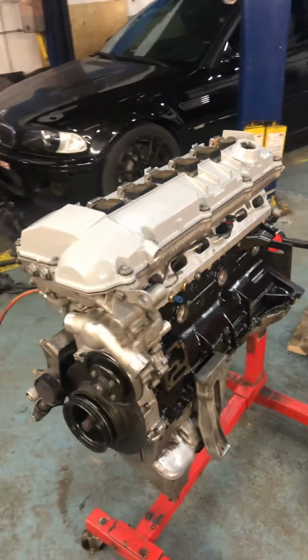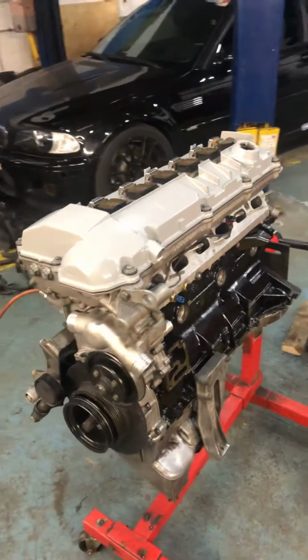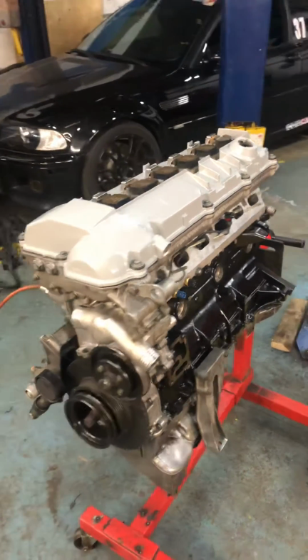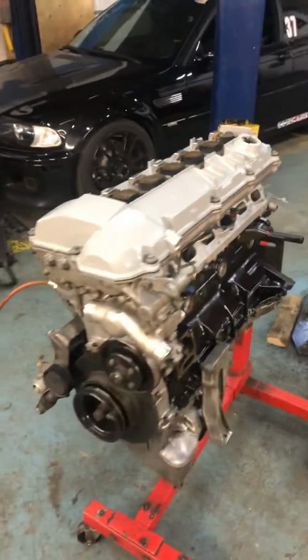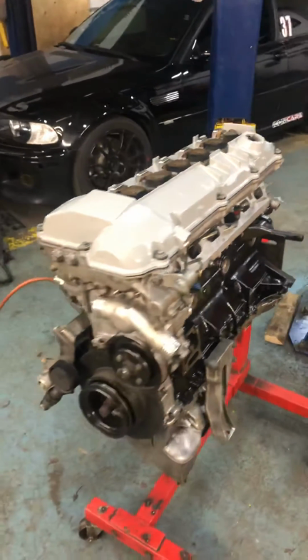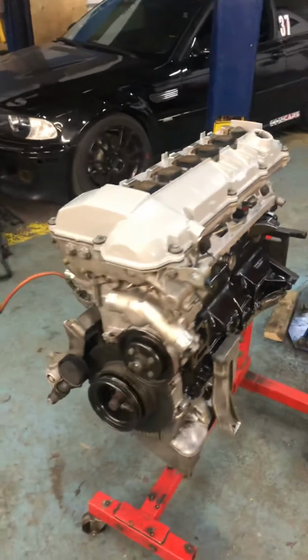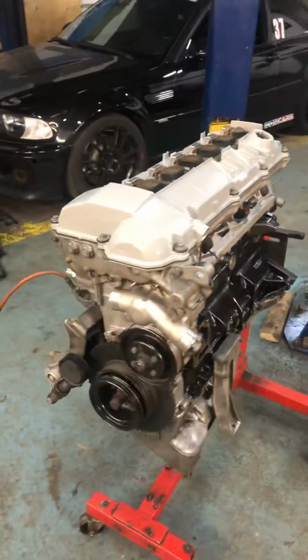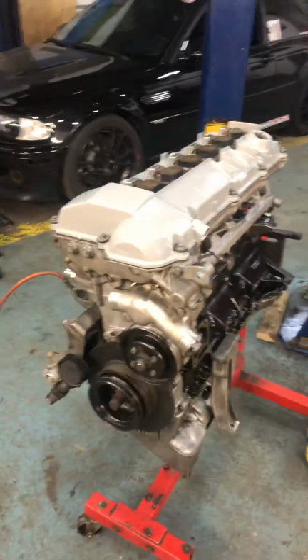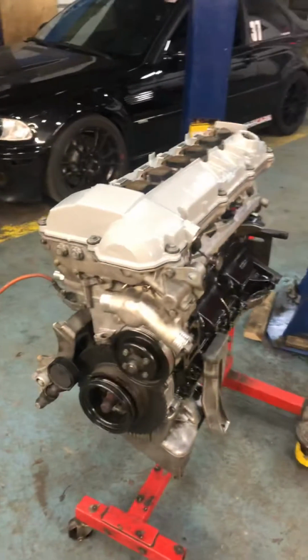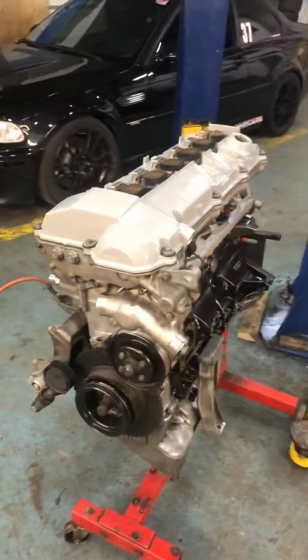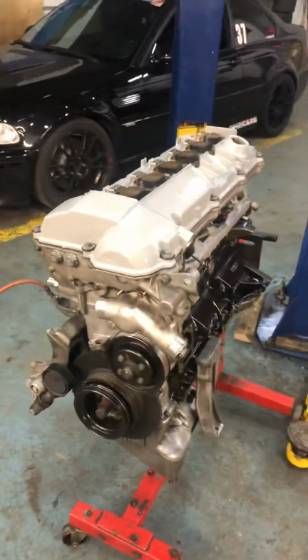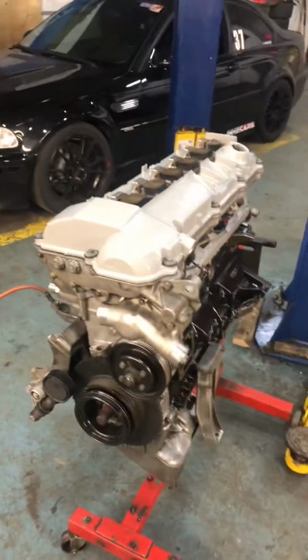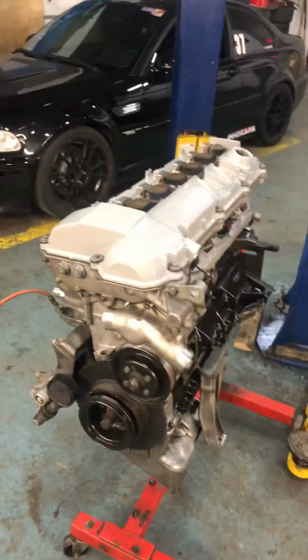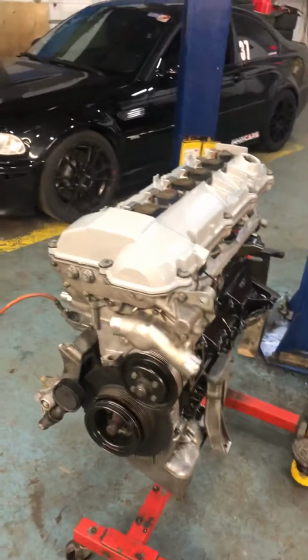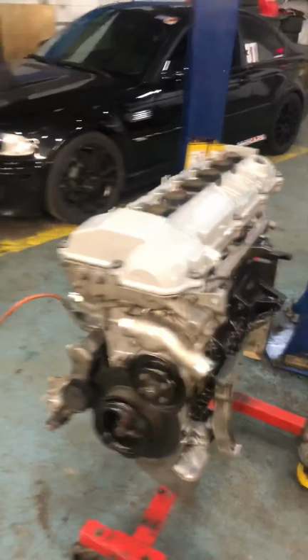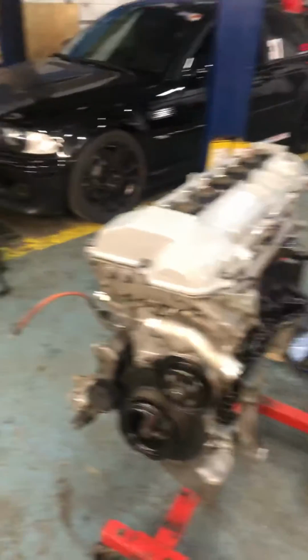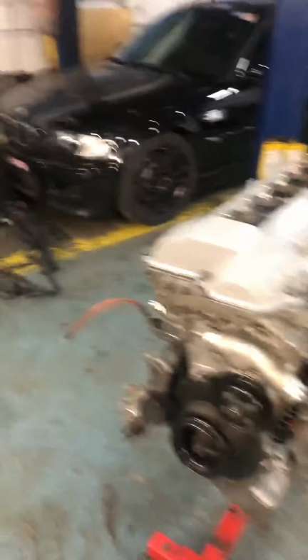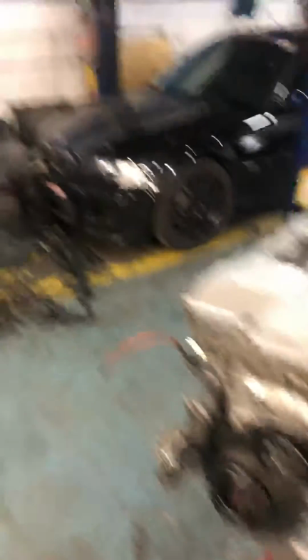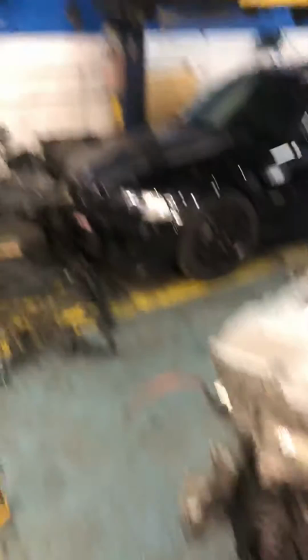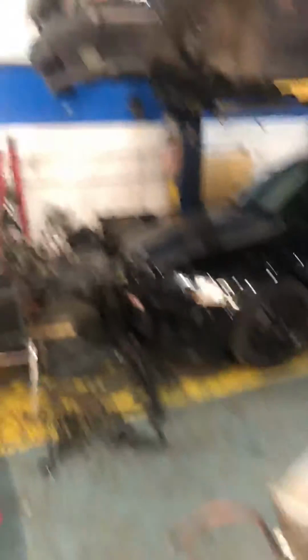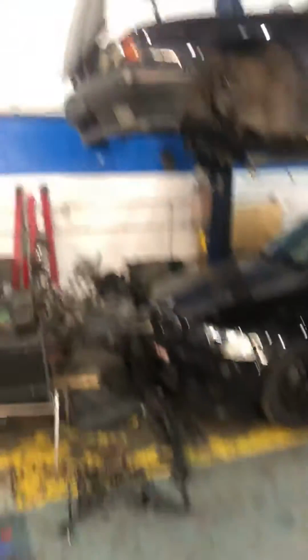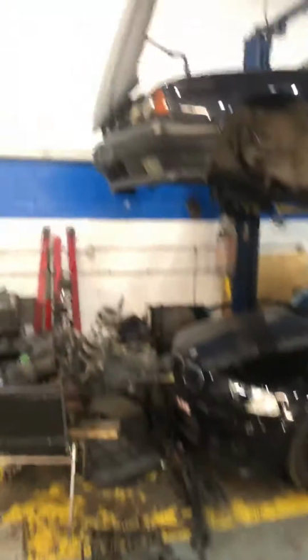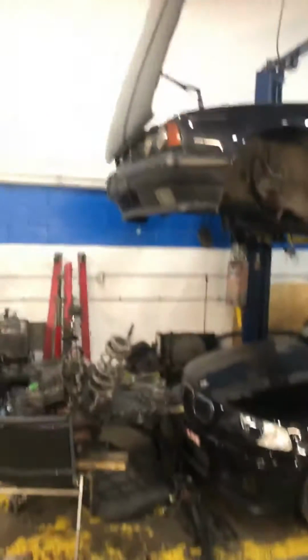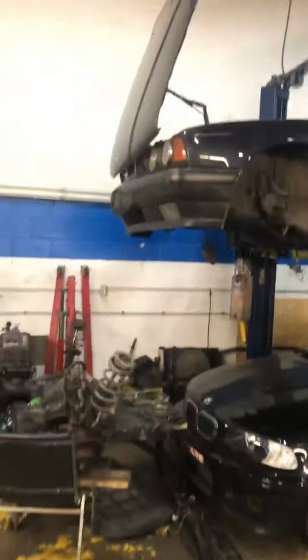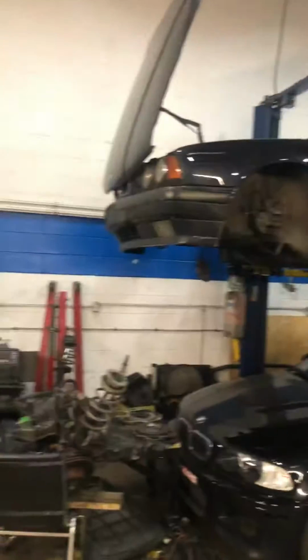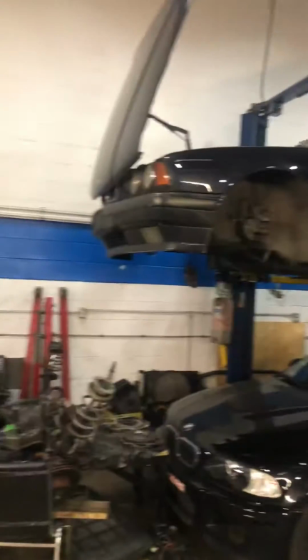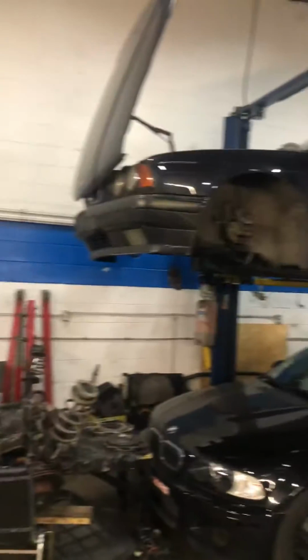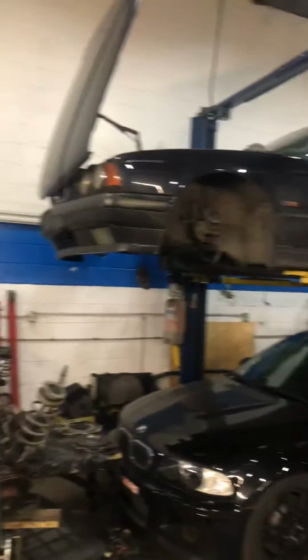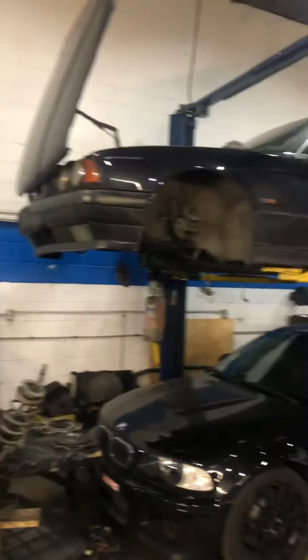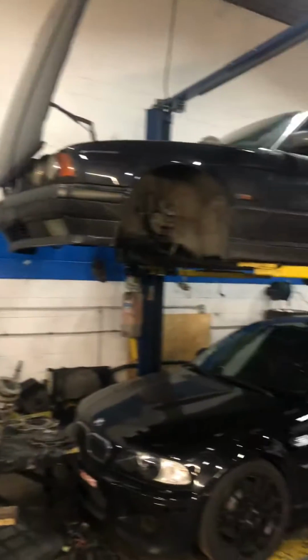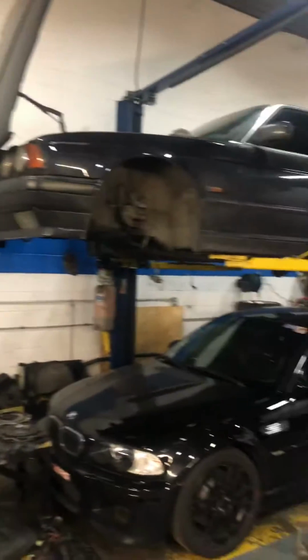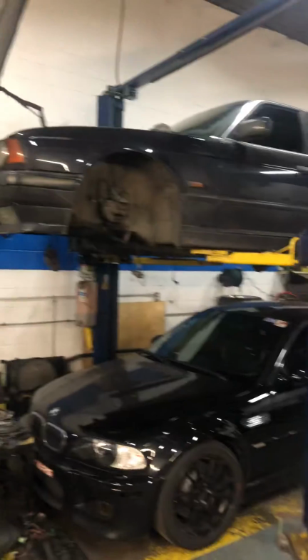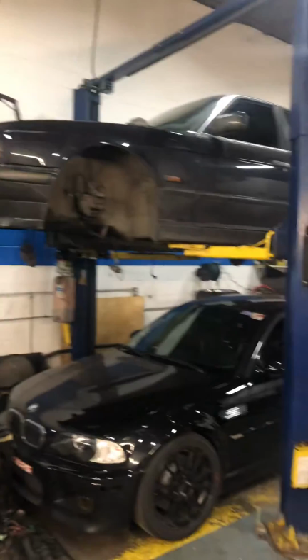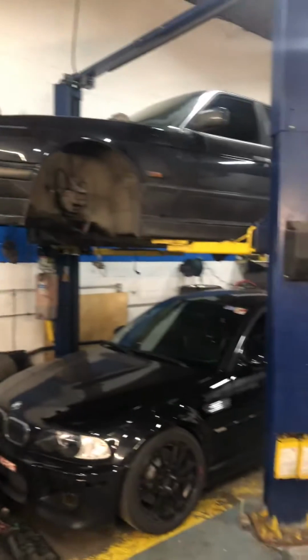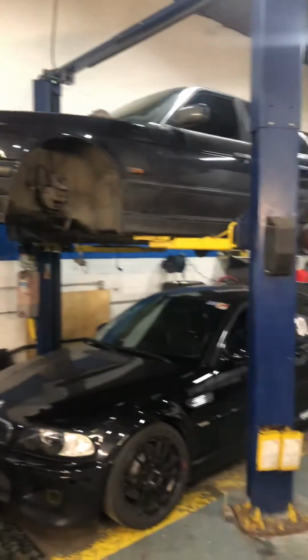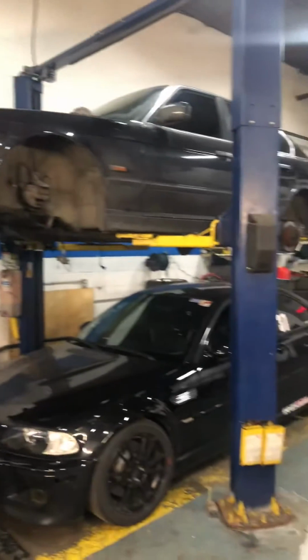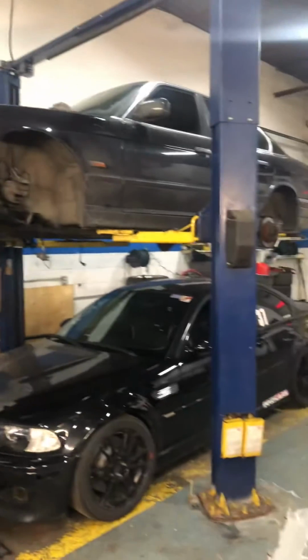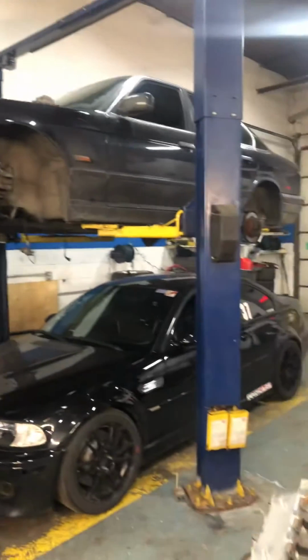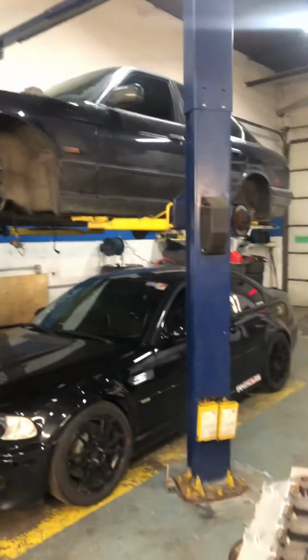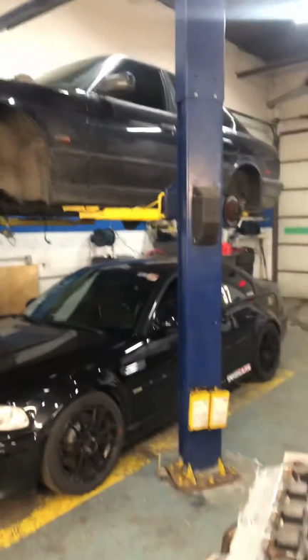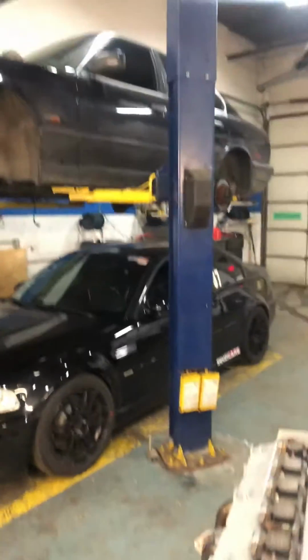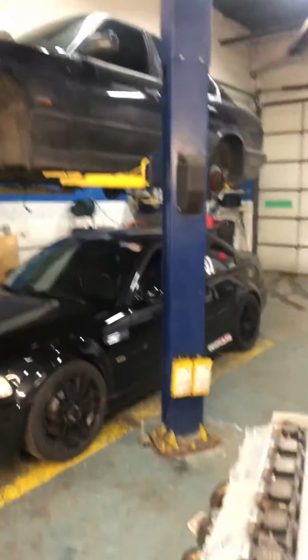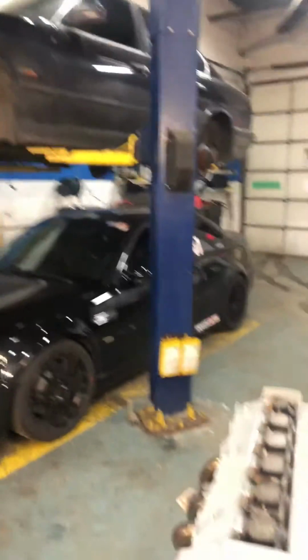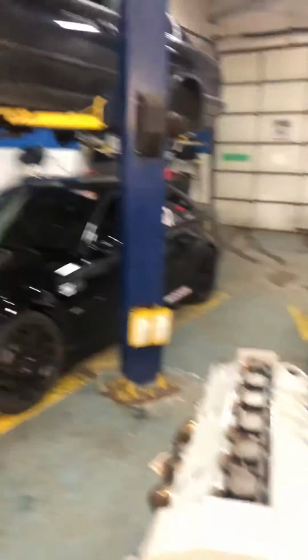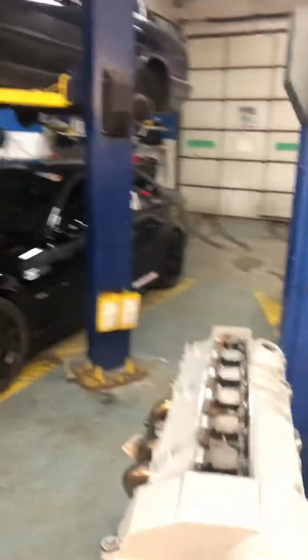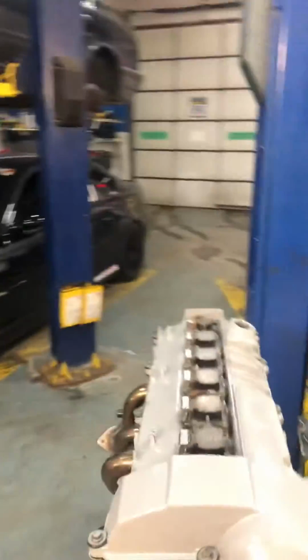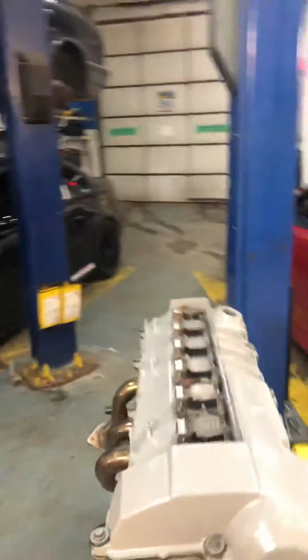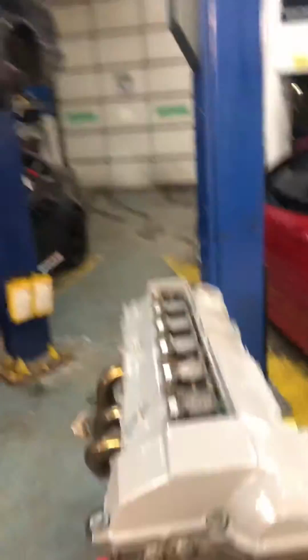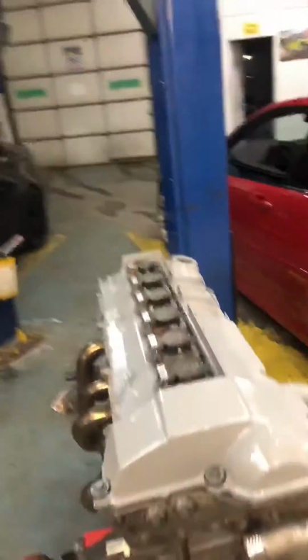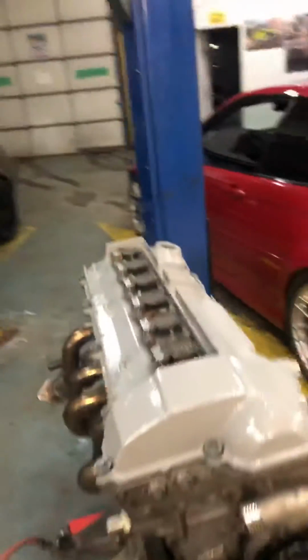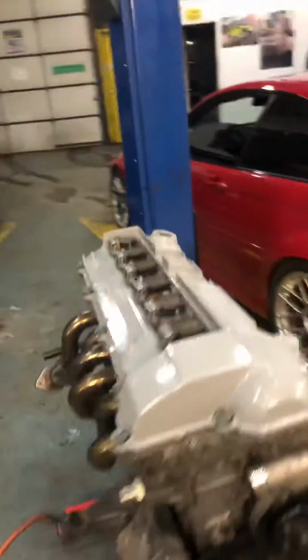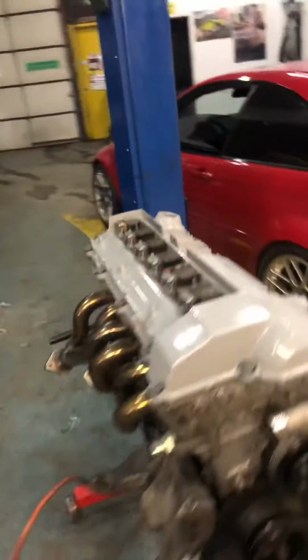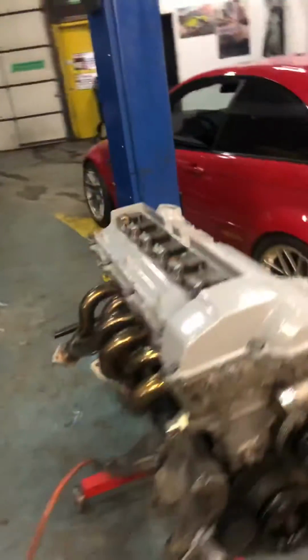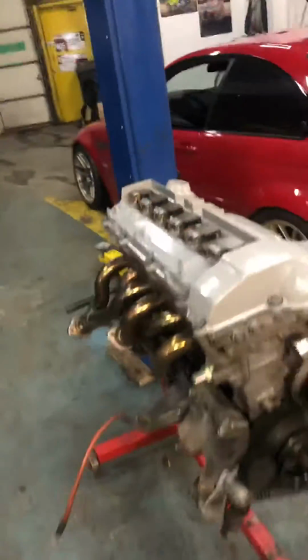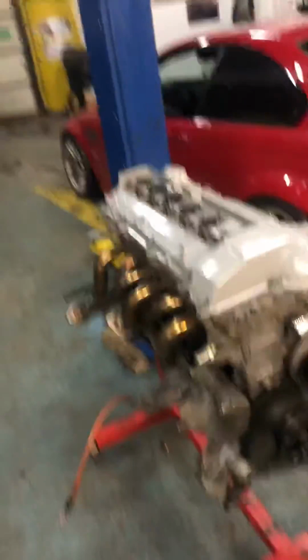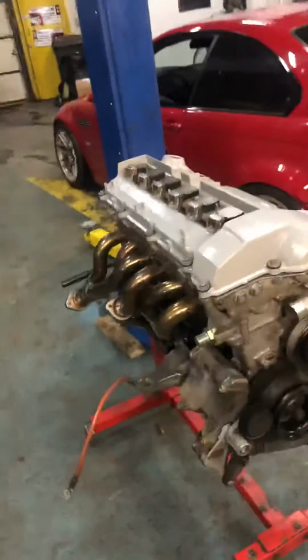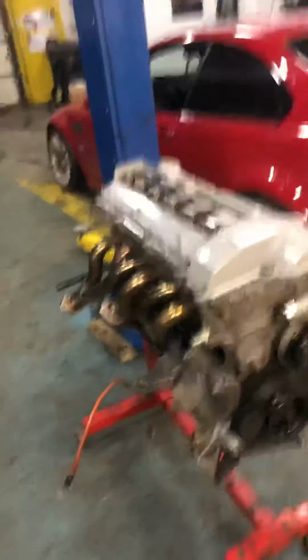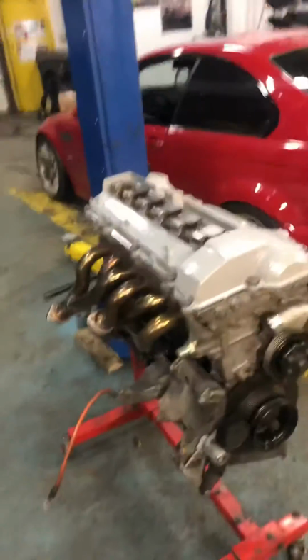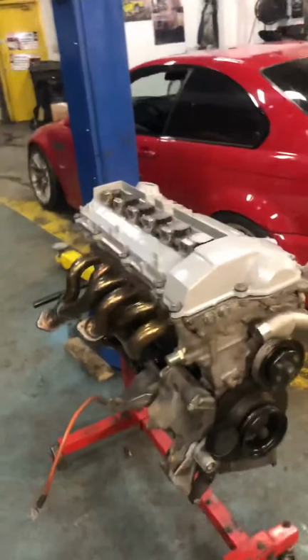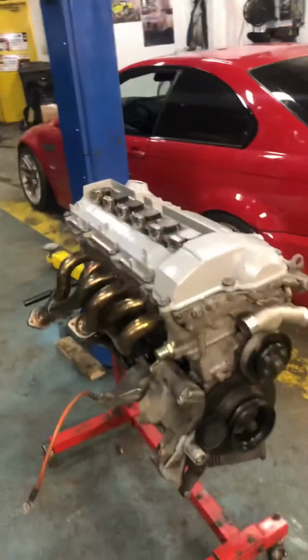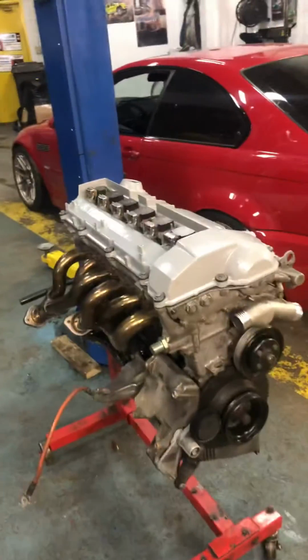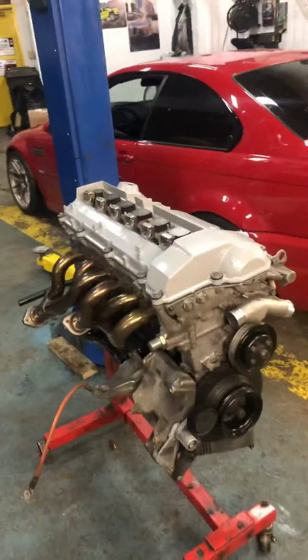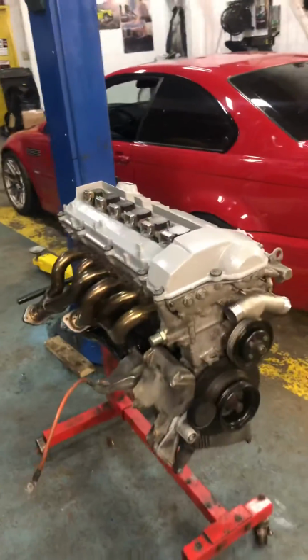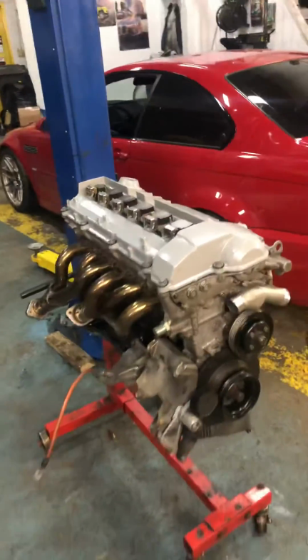I'm gonna be putting it in the car tomorrow, so there's gonna be another video of the way it runs. It is going in an E34, so stay tuned for the next video.